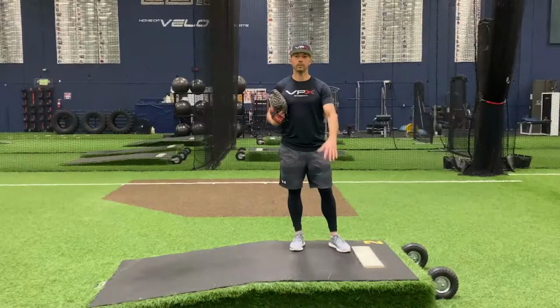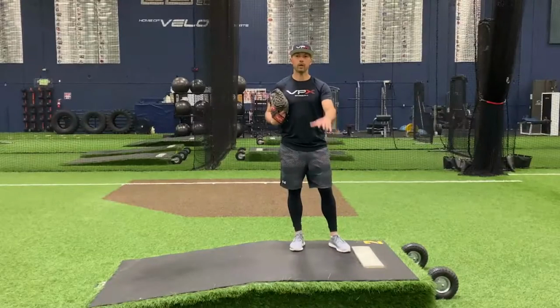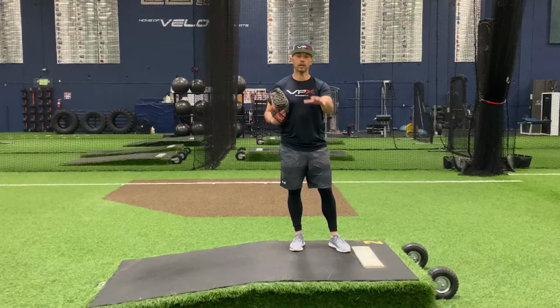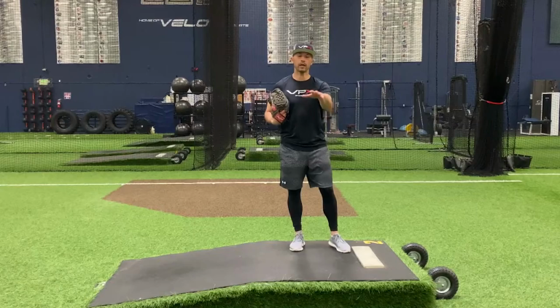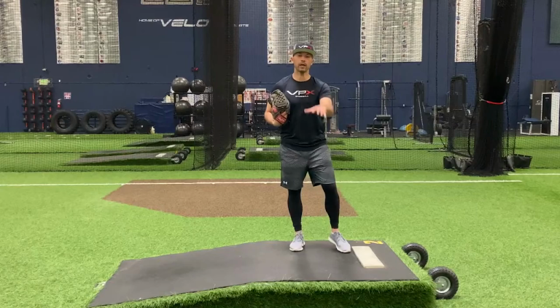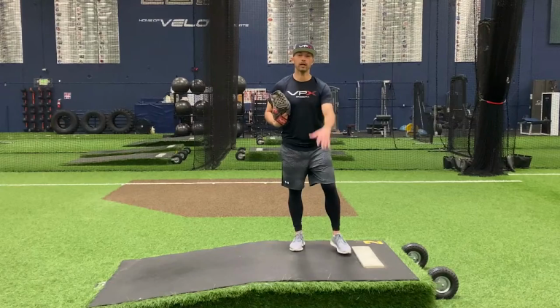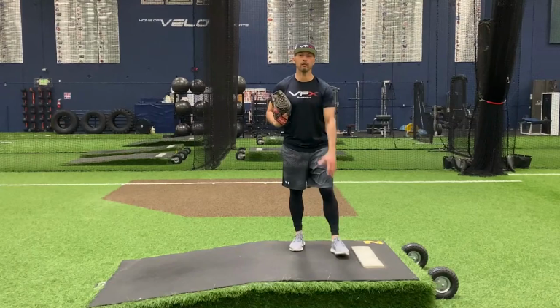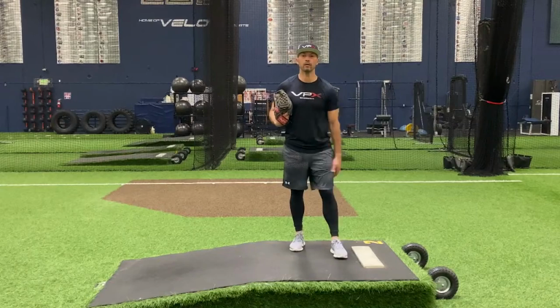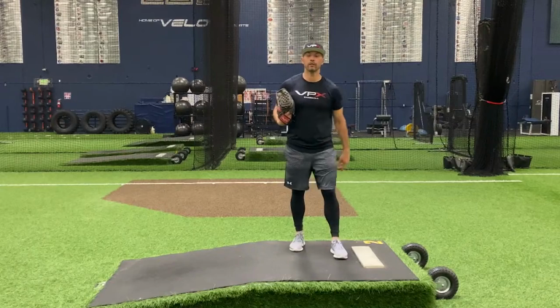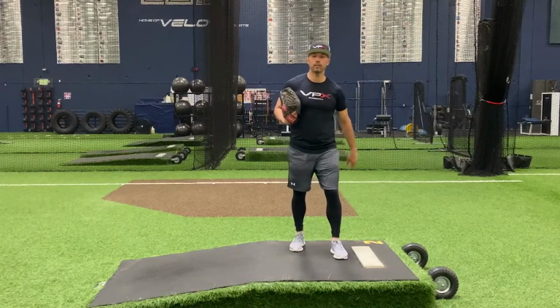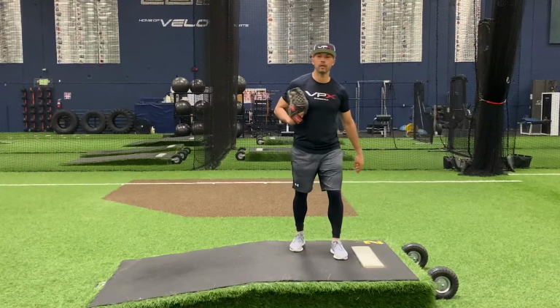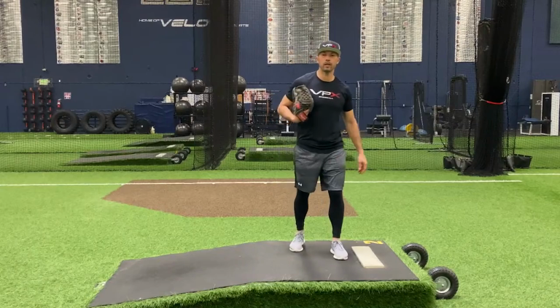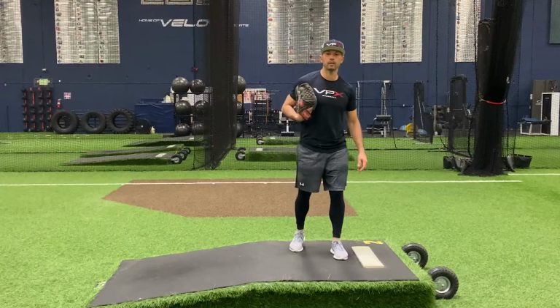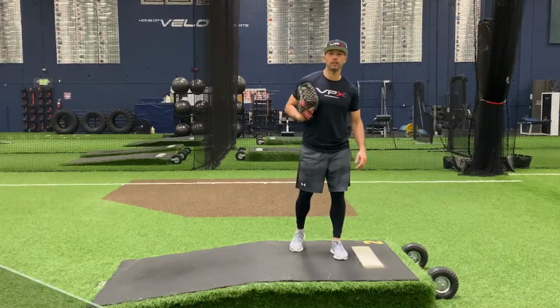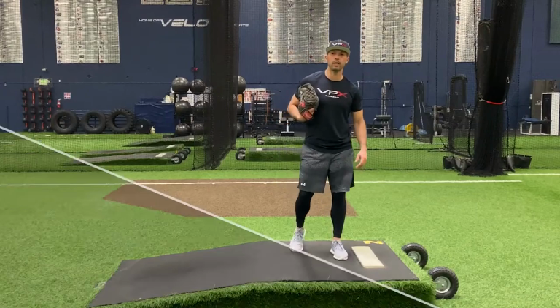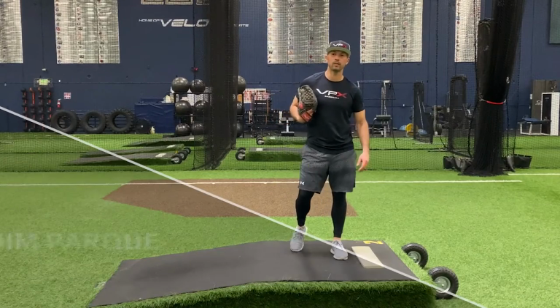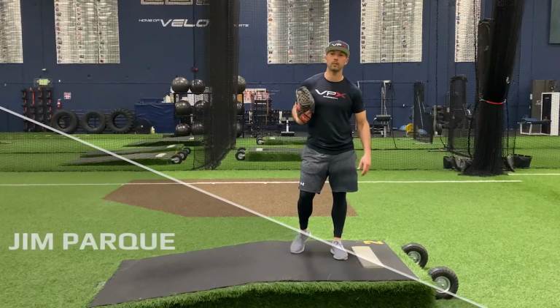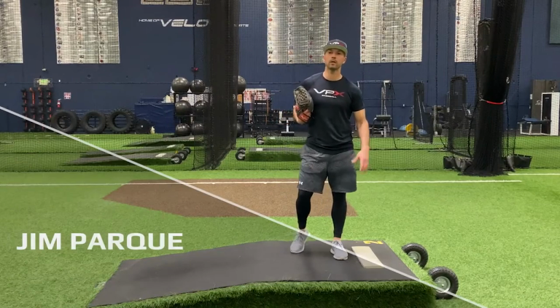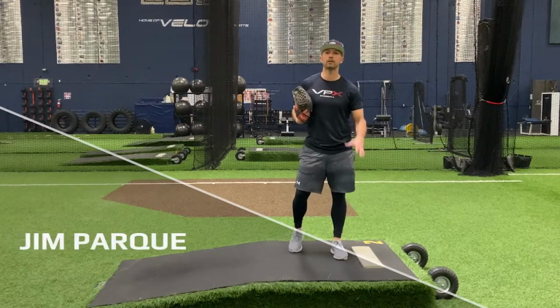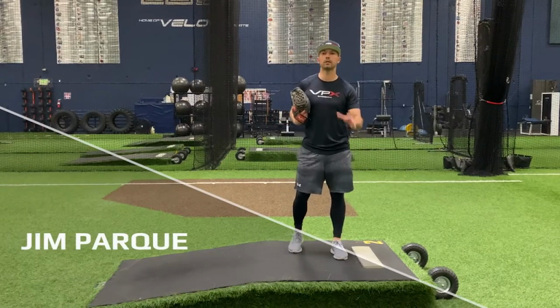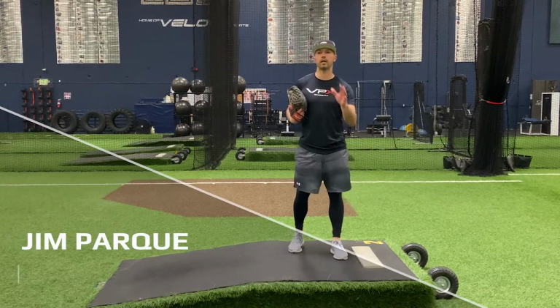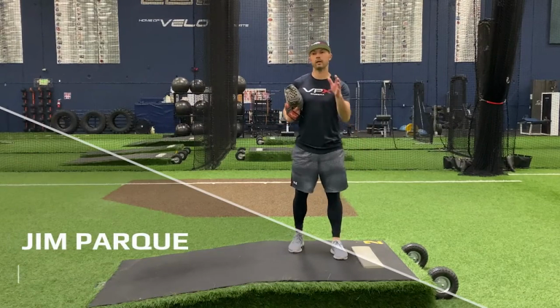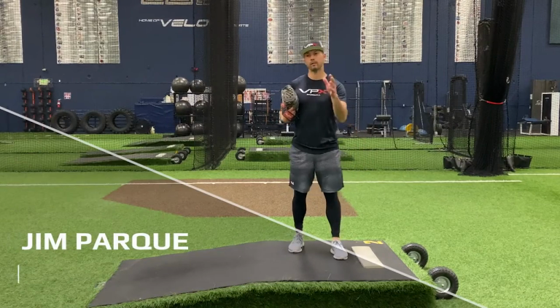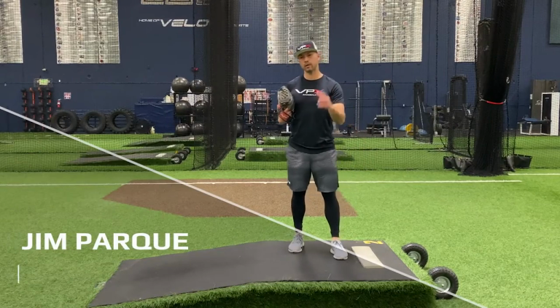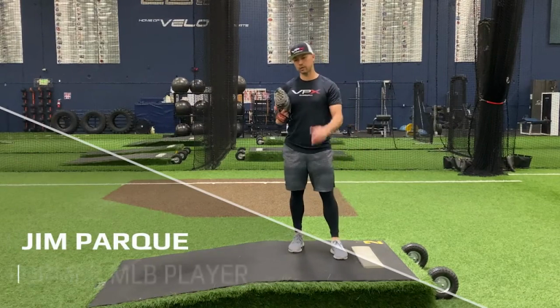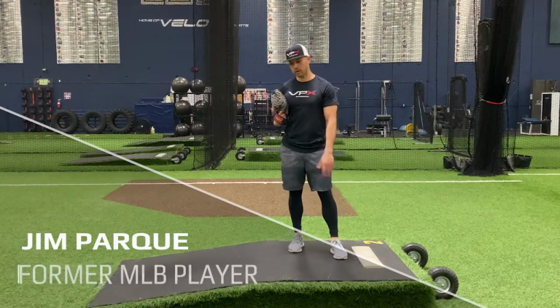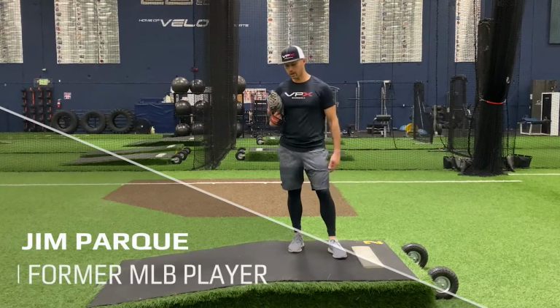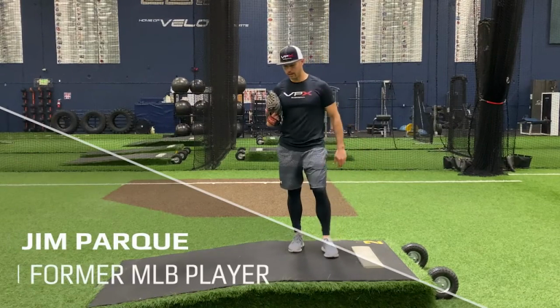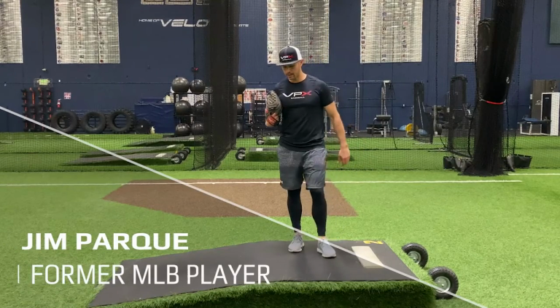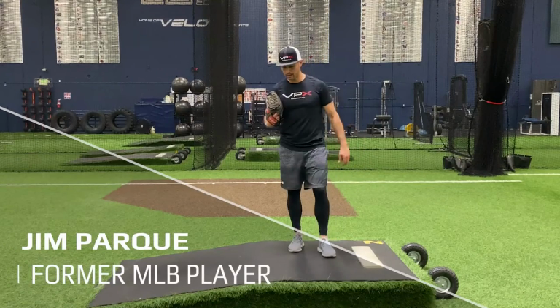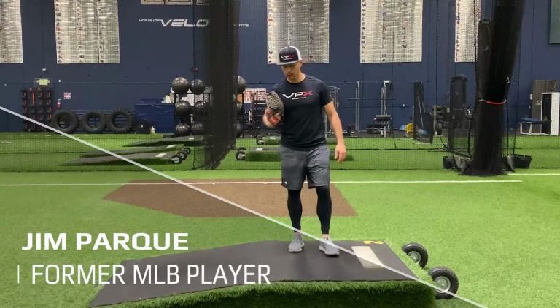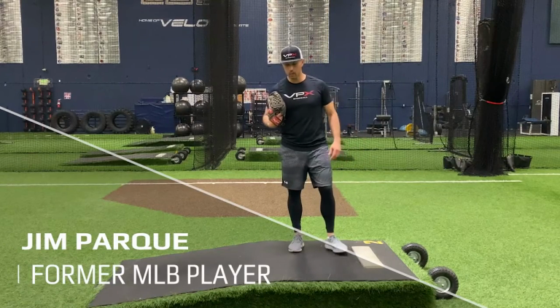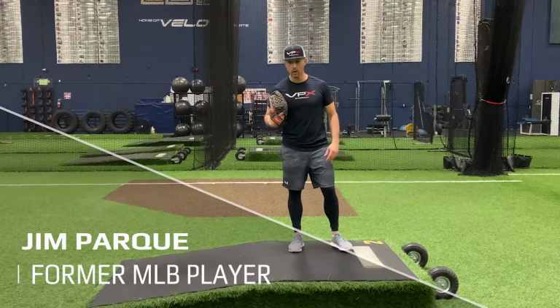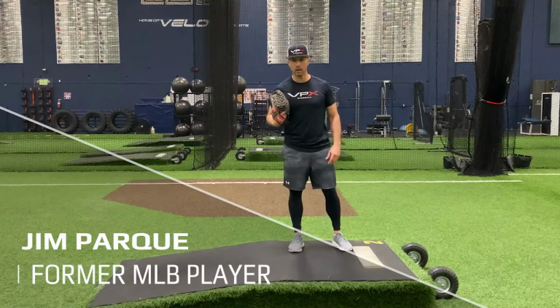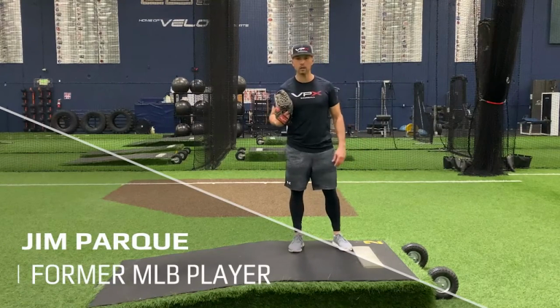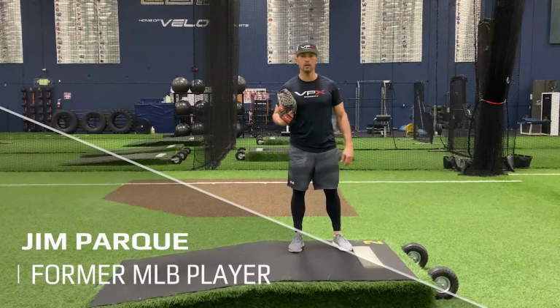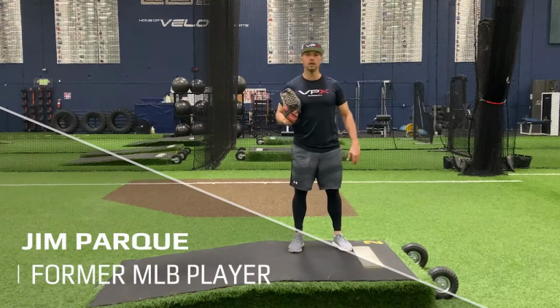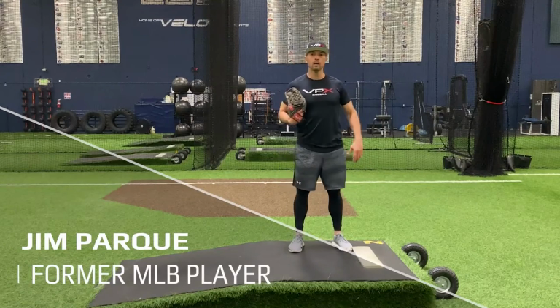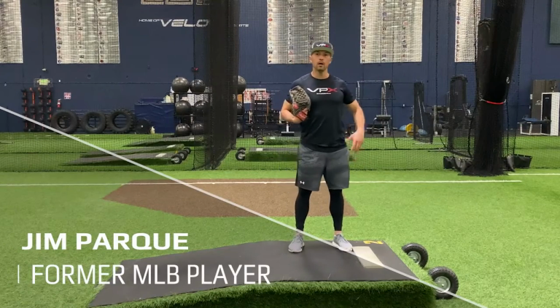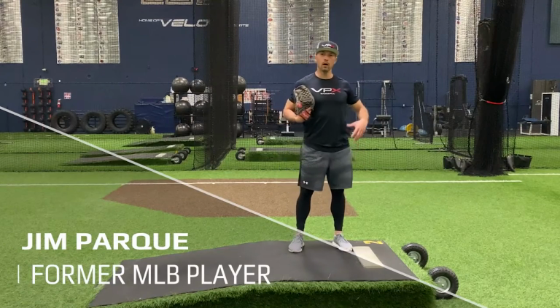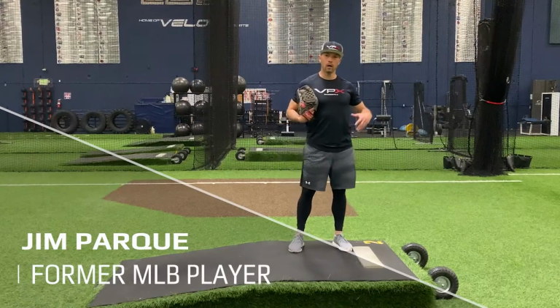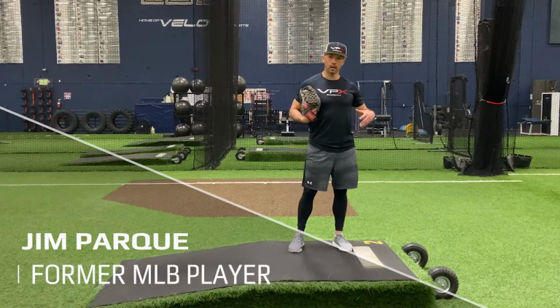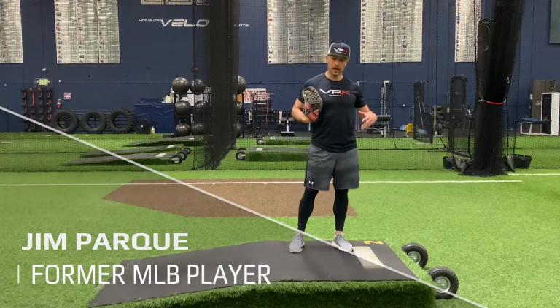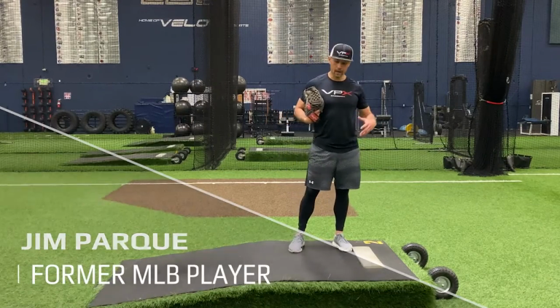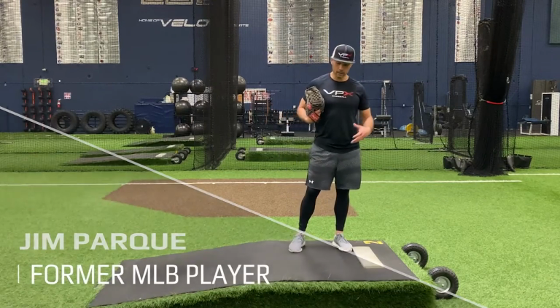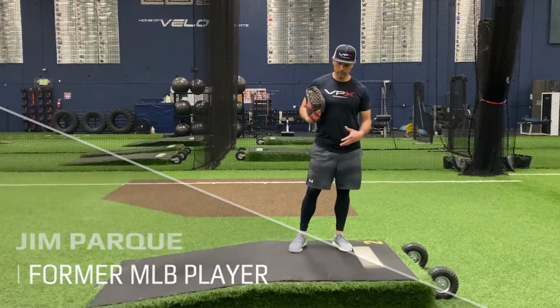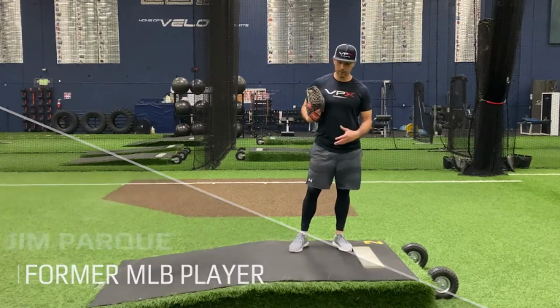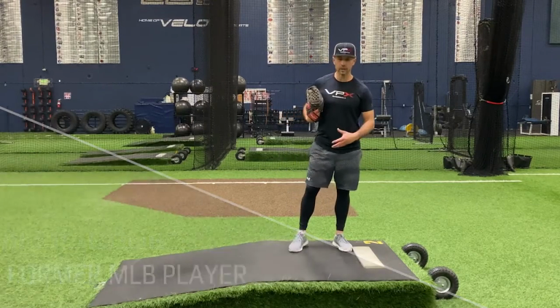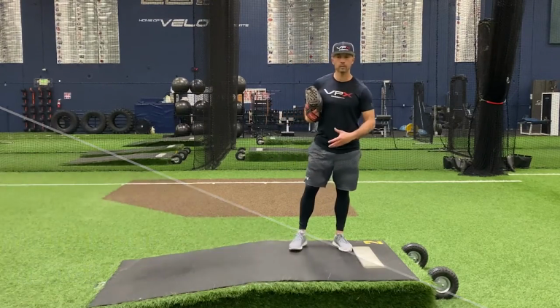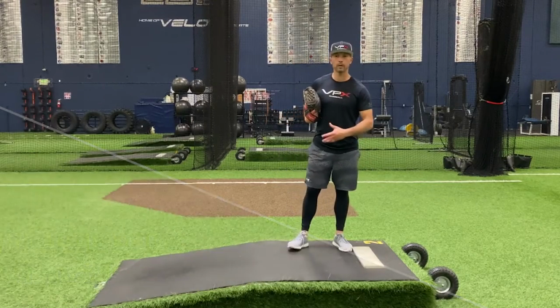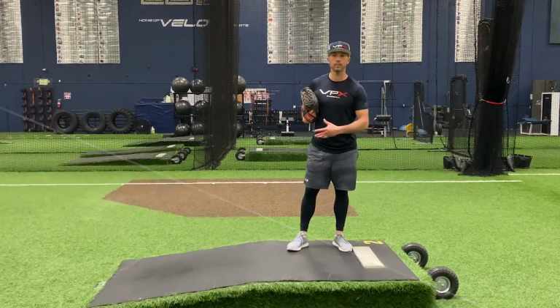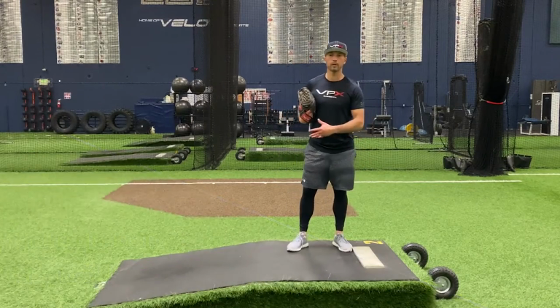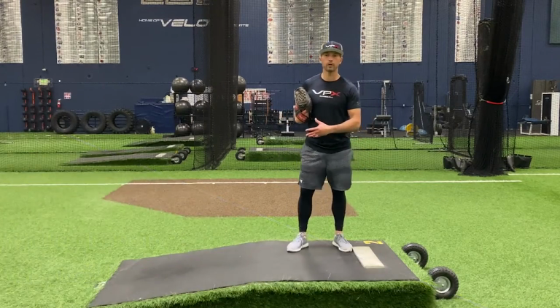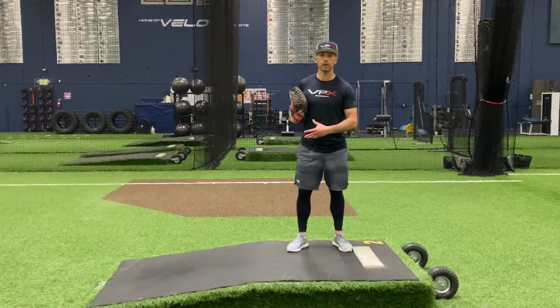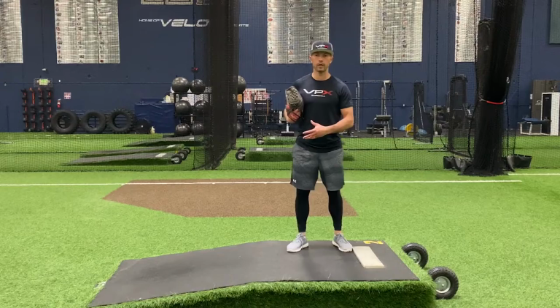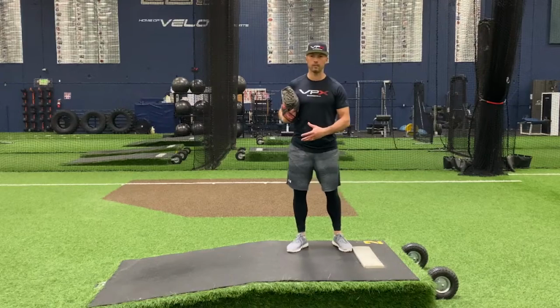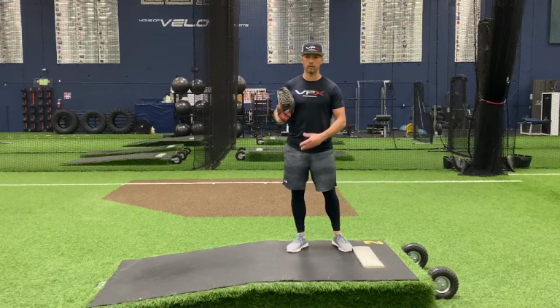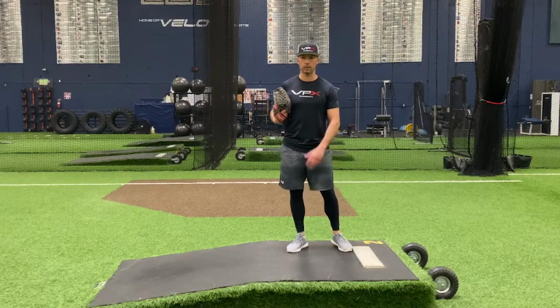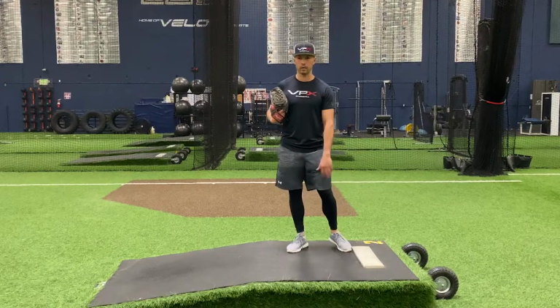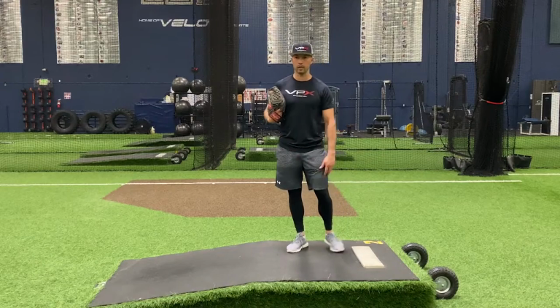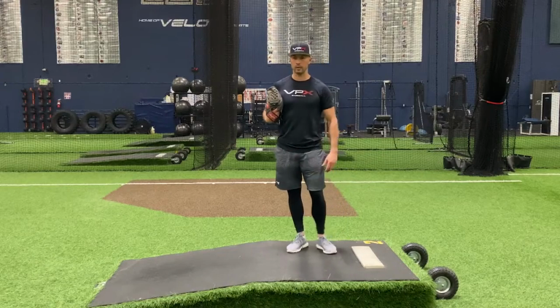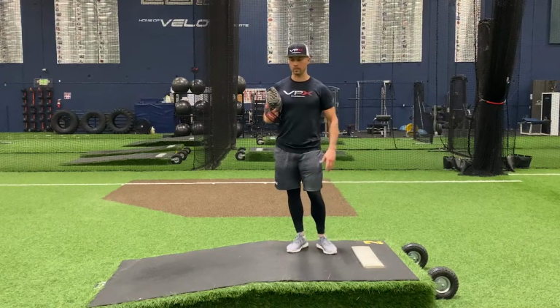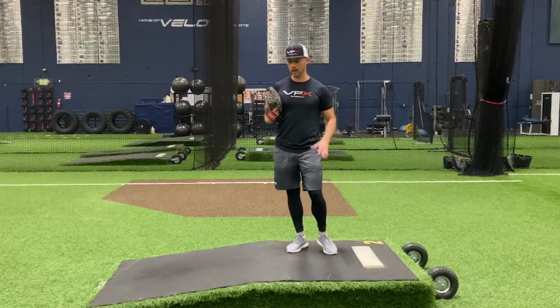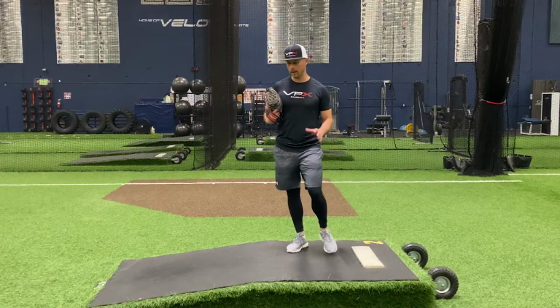Jim Parquet here with VPX Baseball, and today we're going to start lesson one on how to fix premature hip rotation.